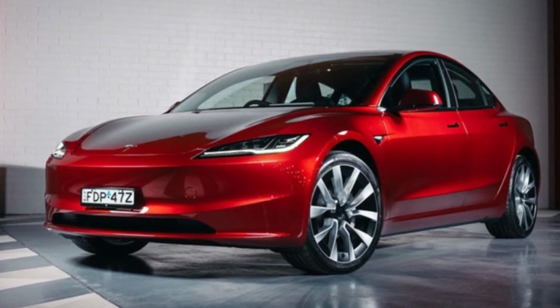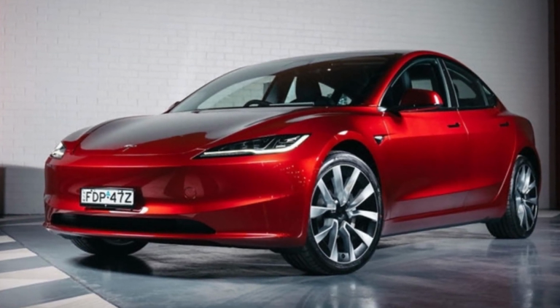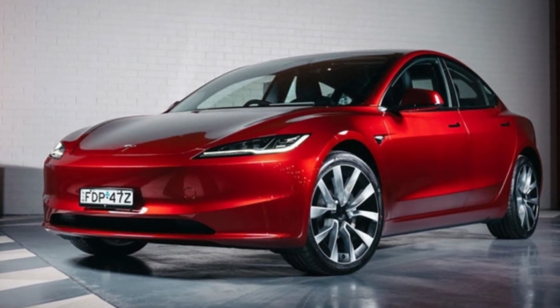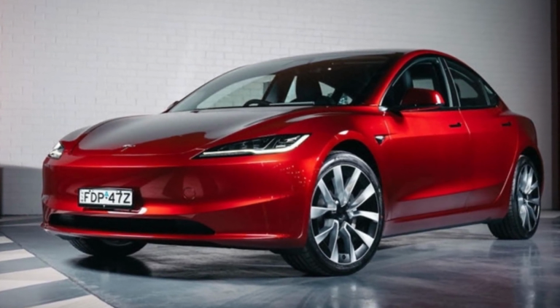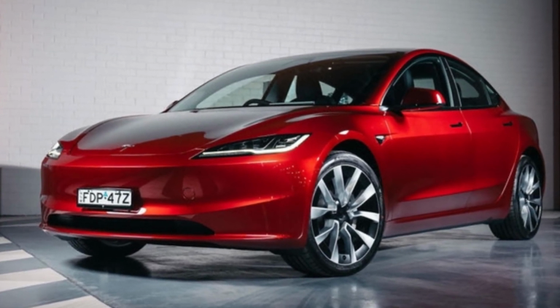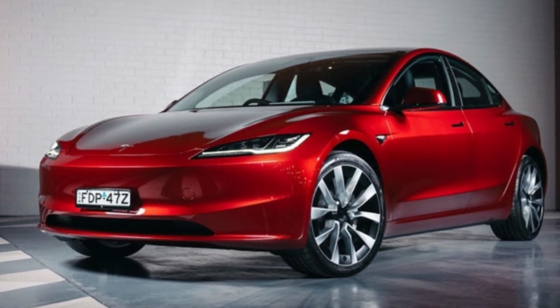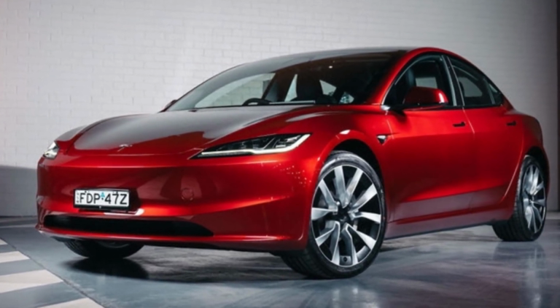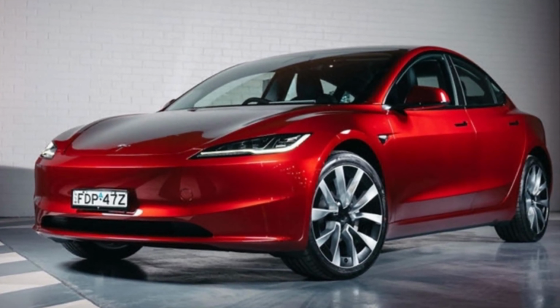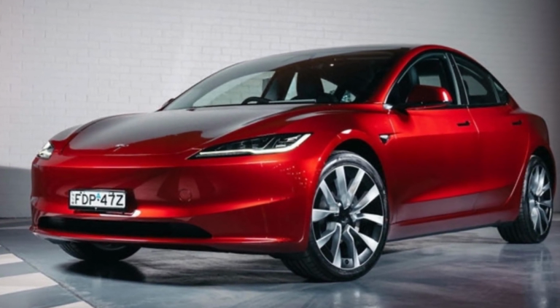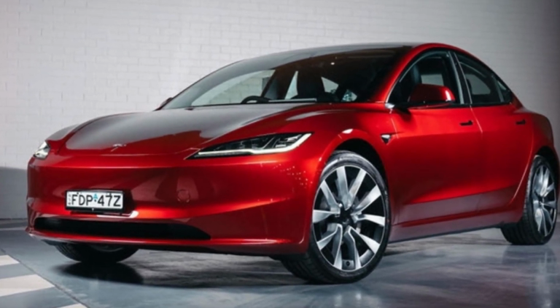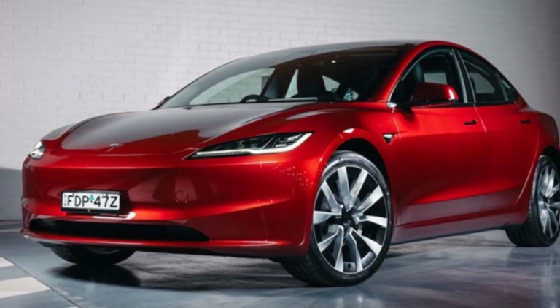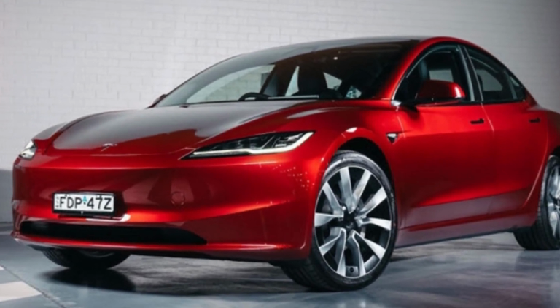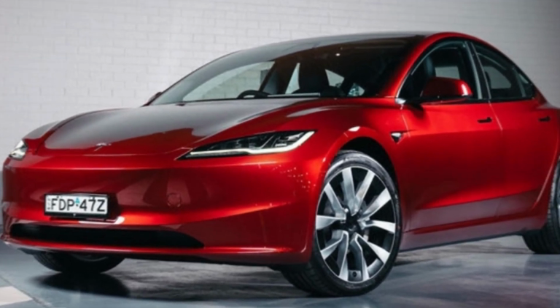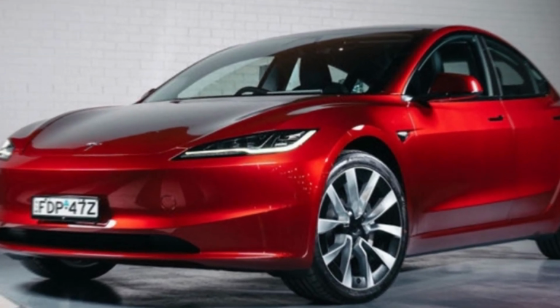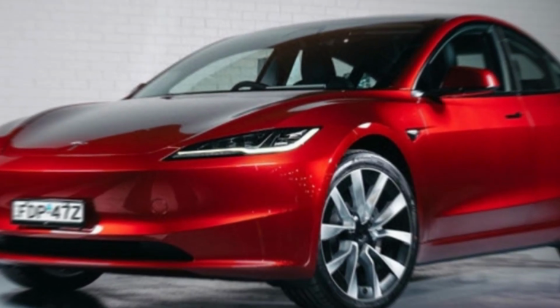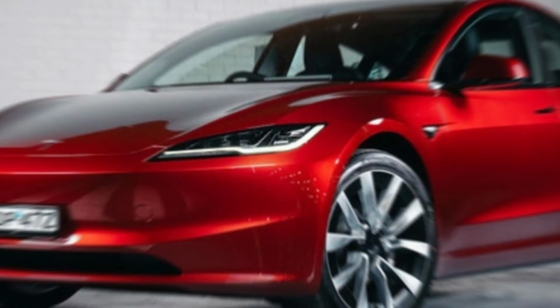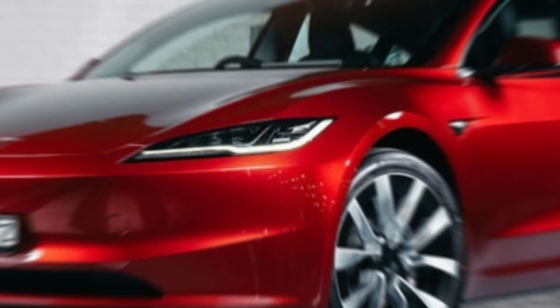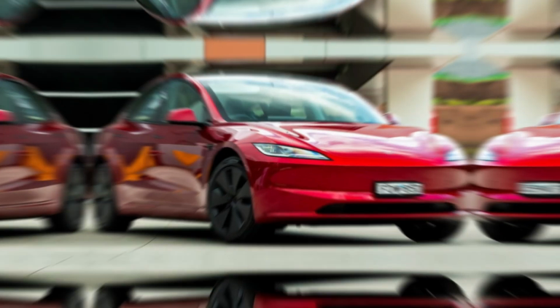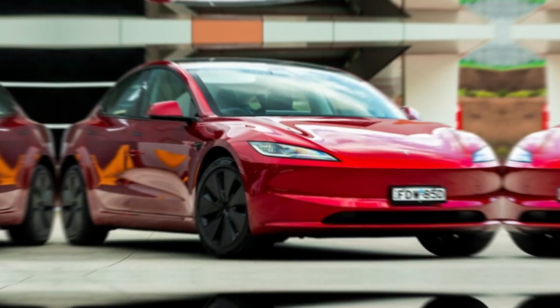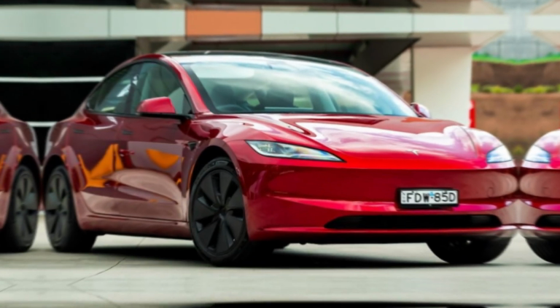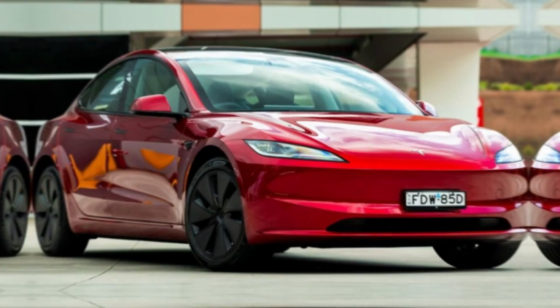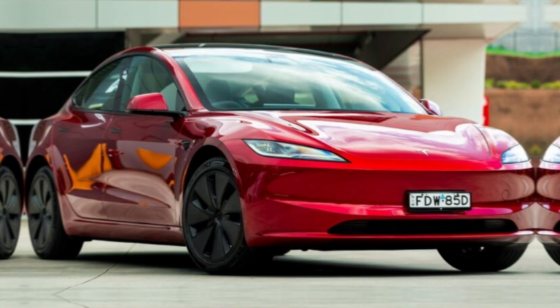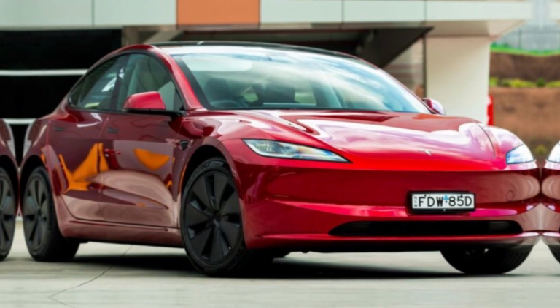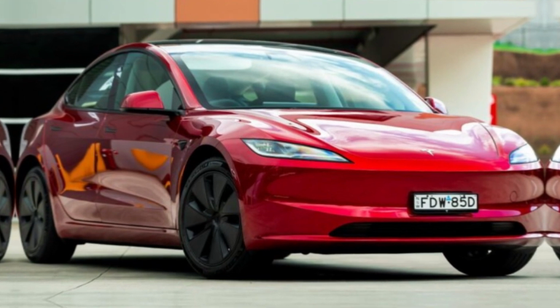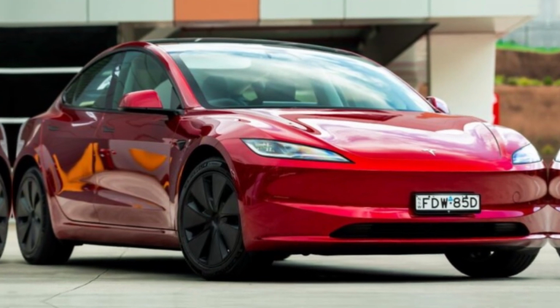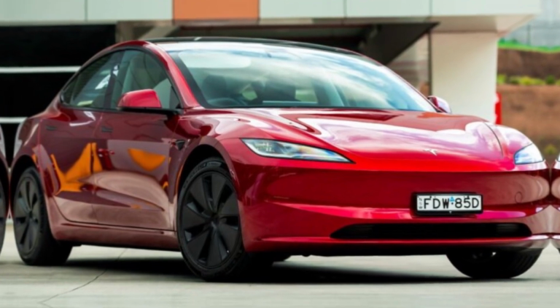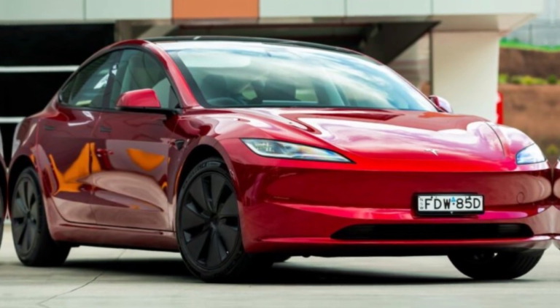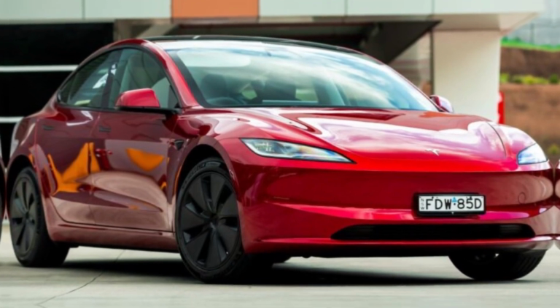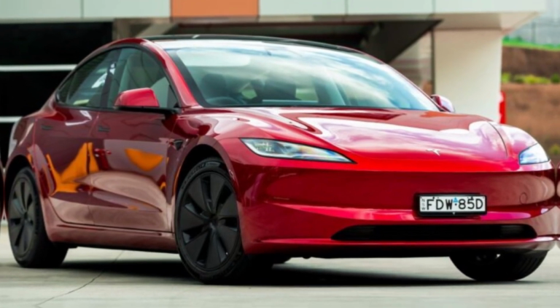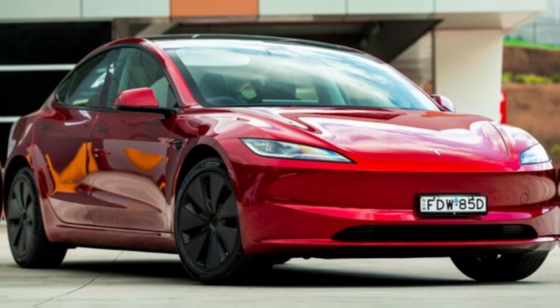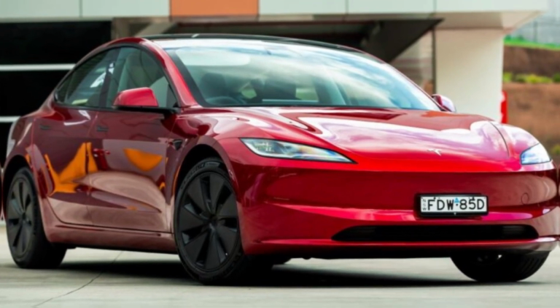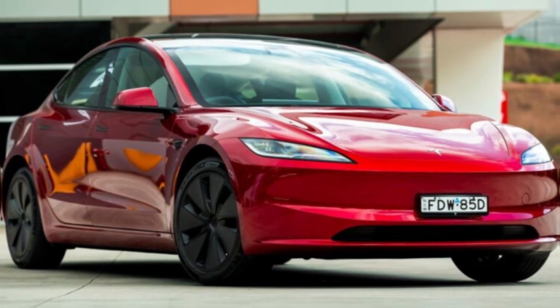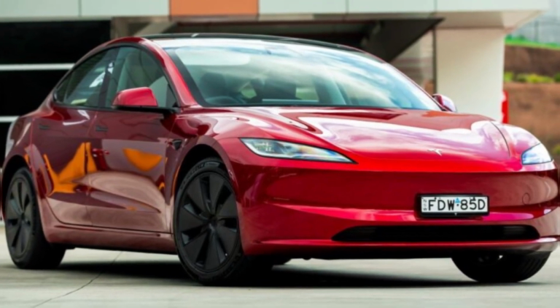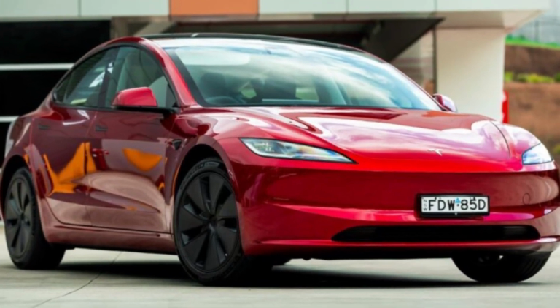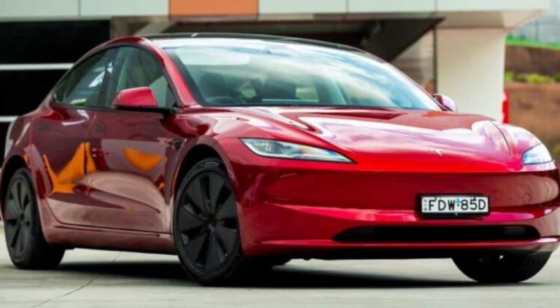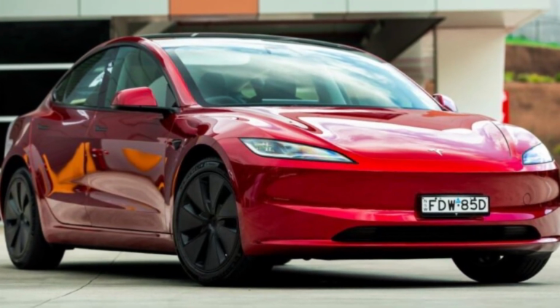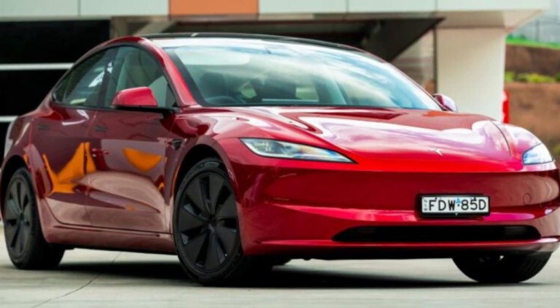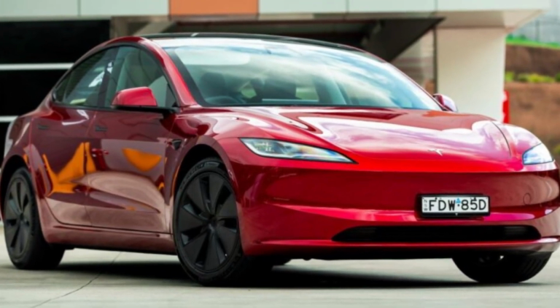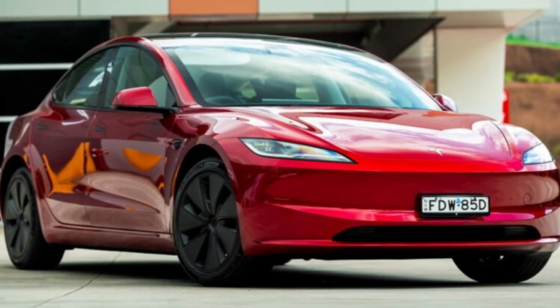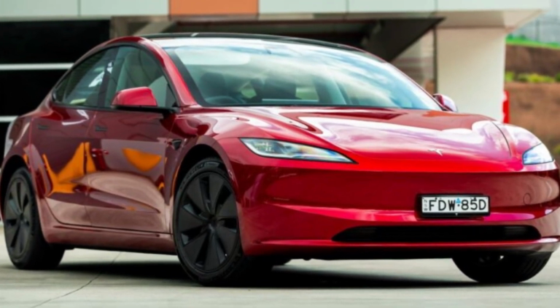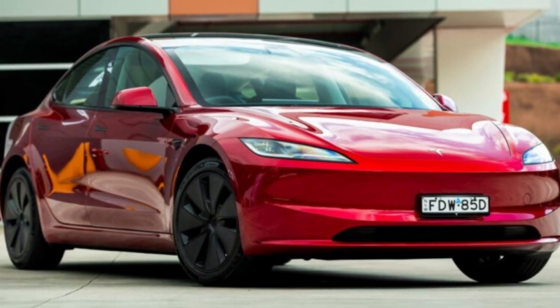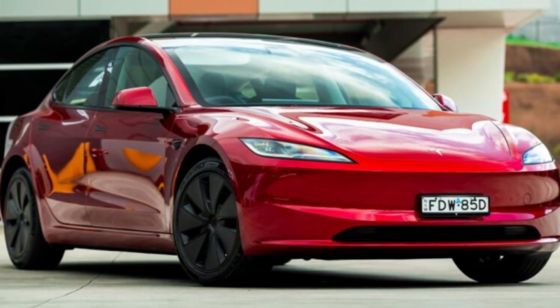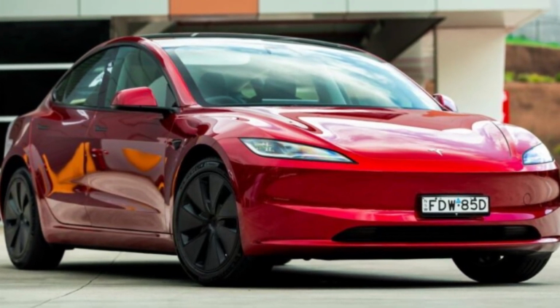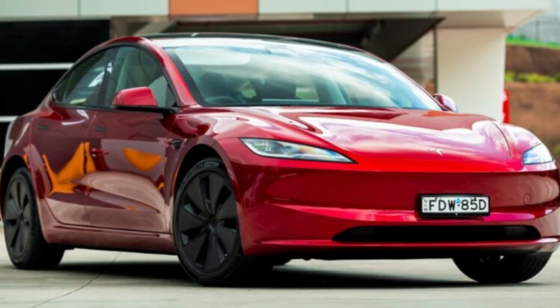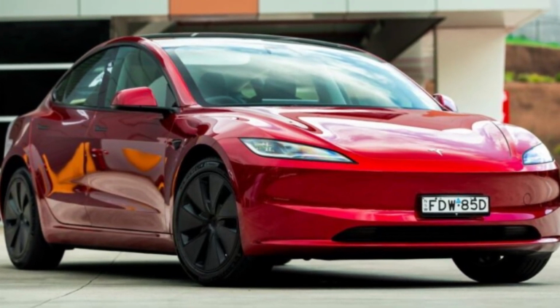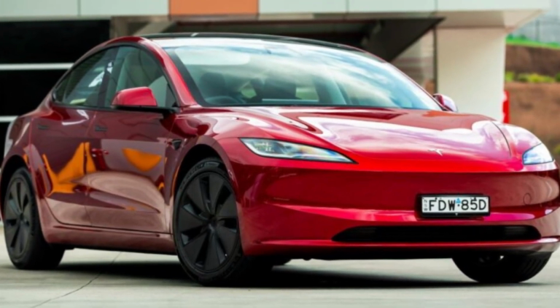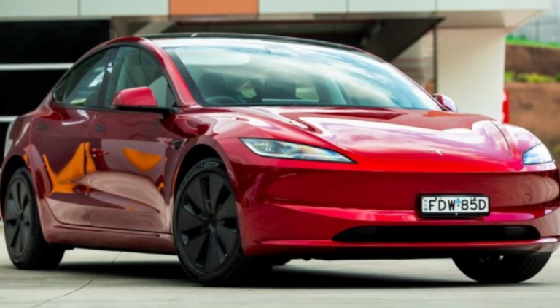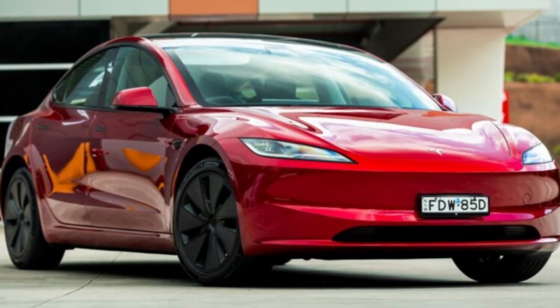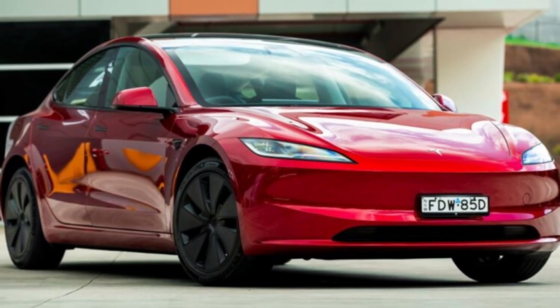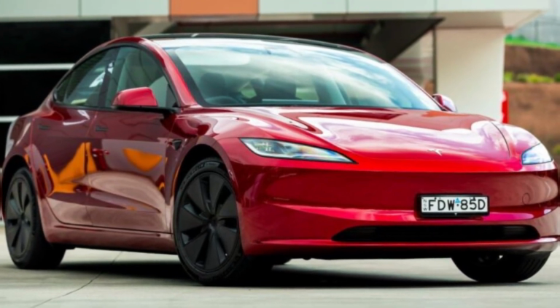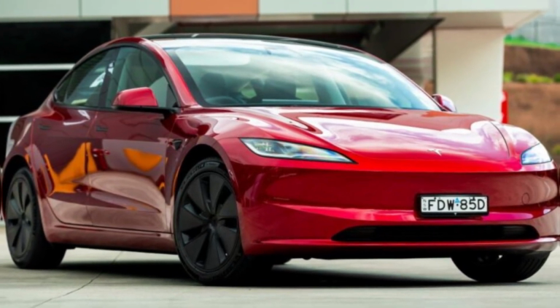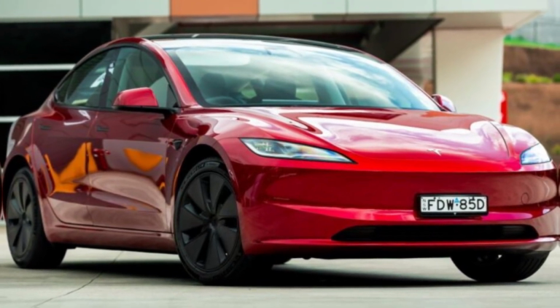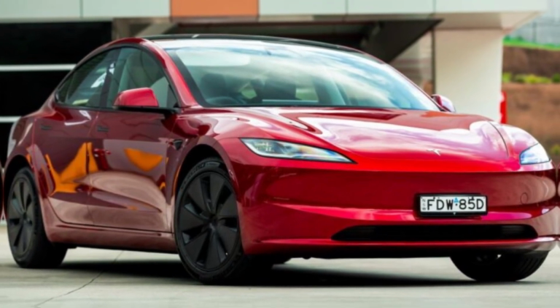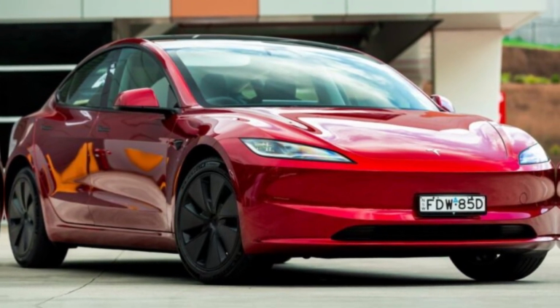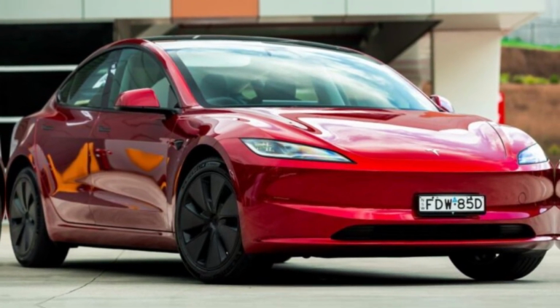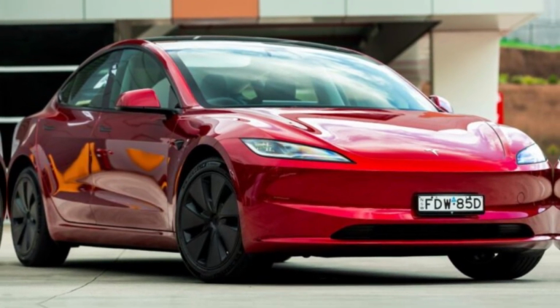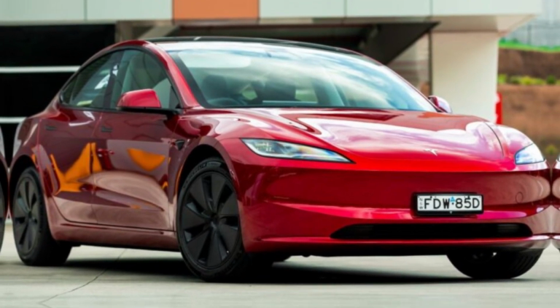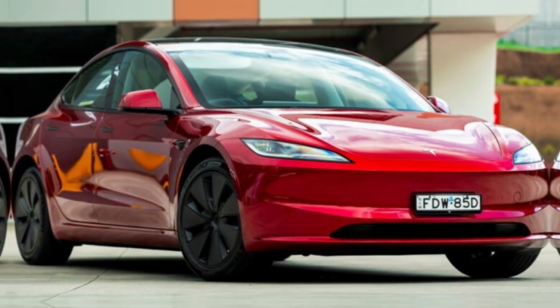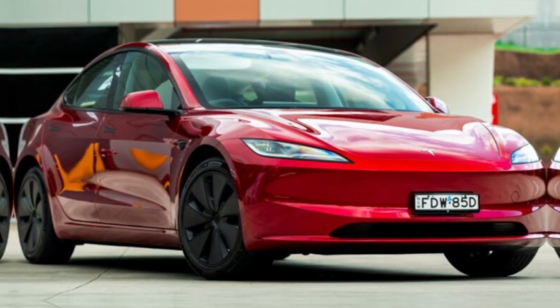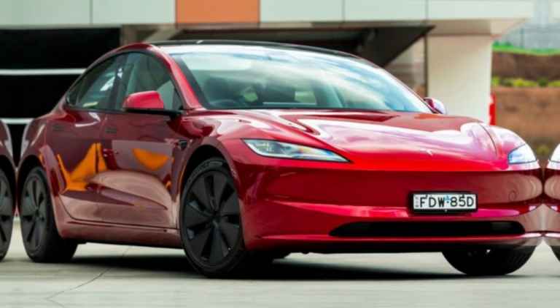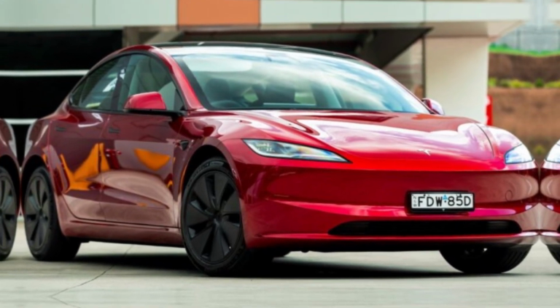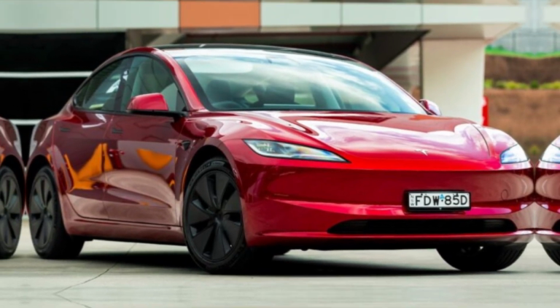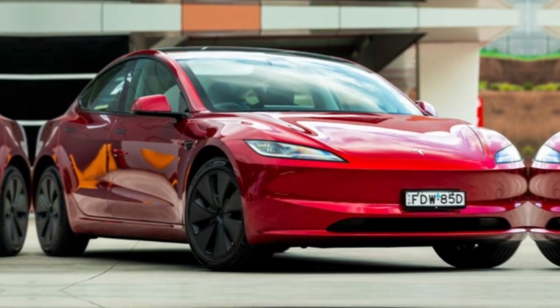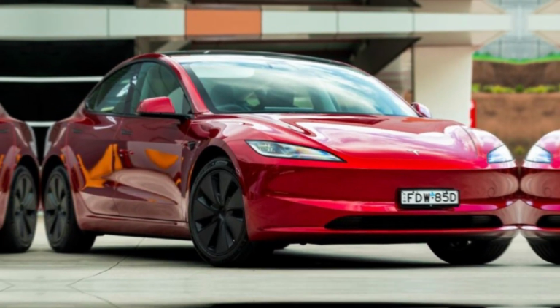The rear fascia has also been redesigned with new taillights, a new bumper, and a new trunk lid.